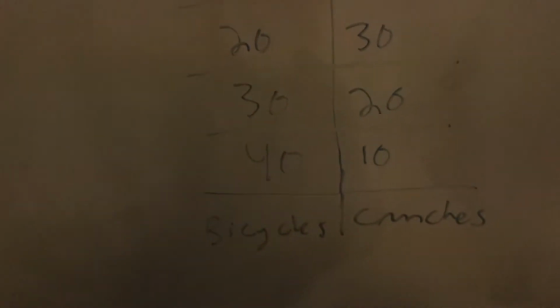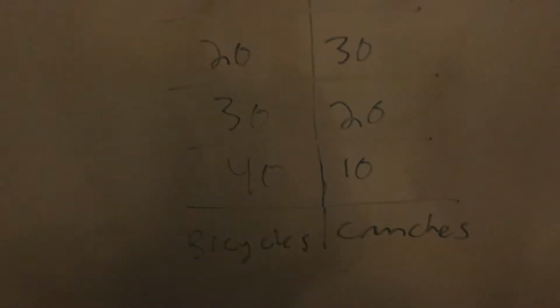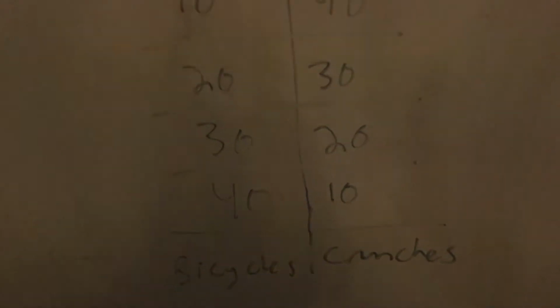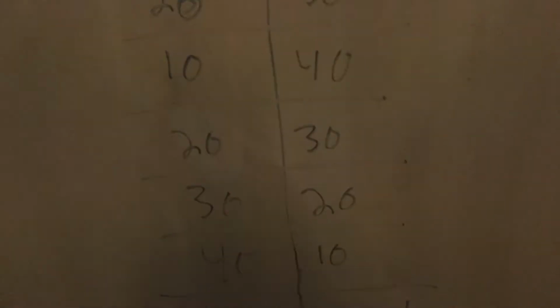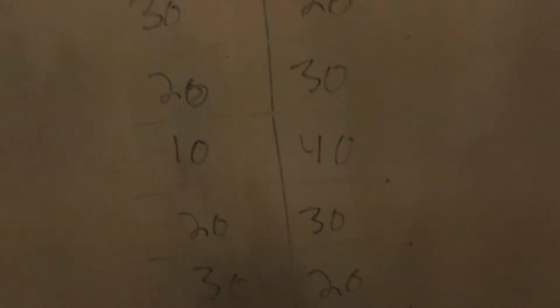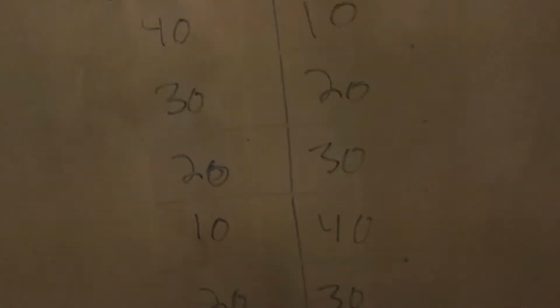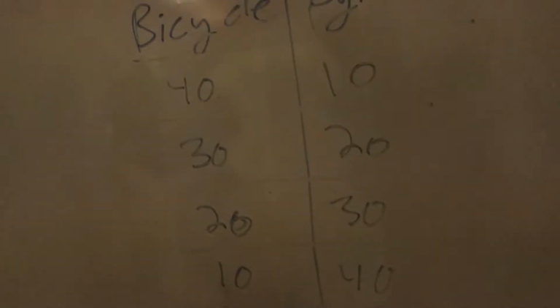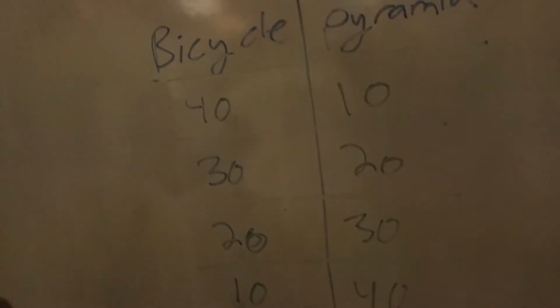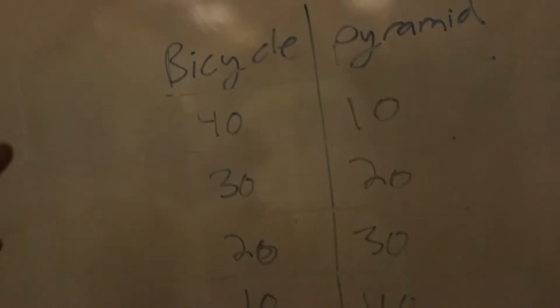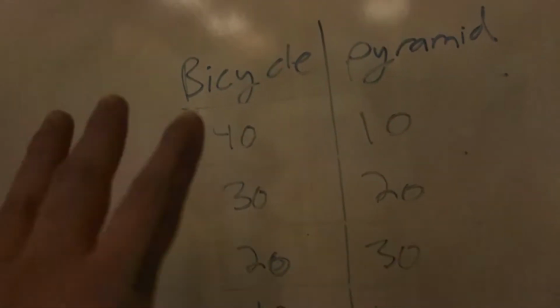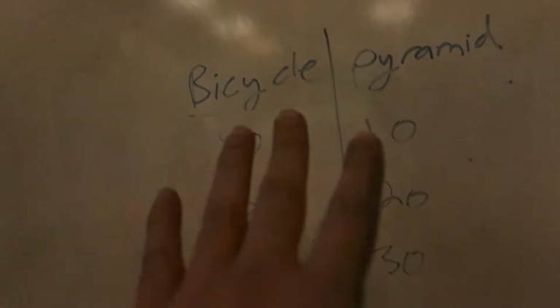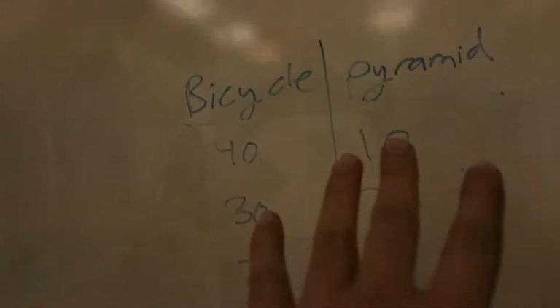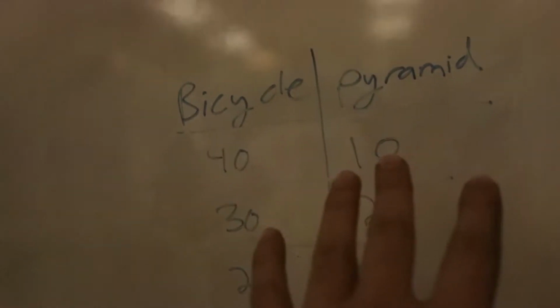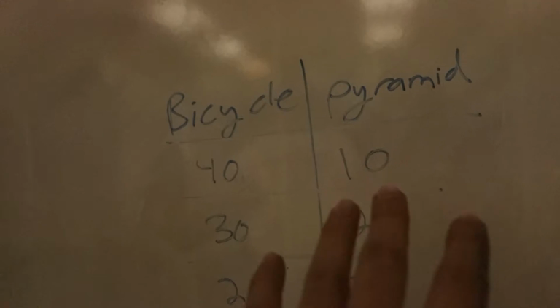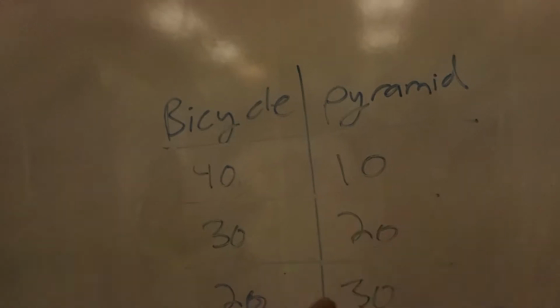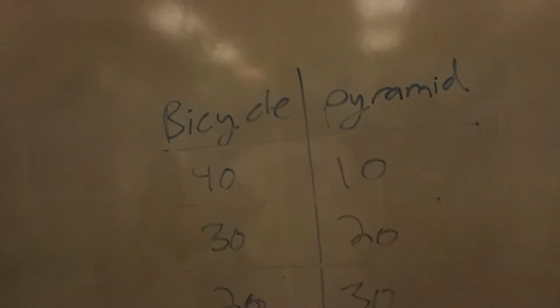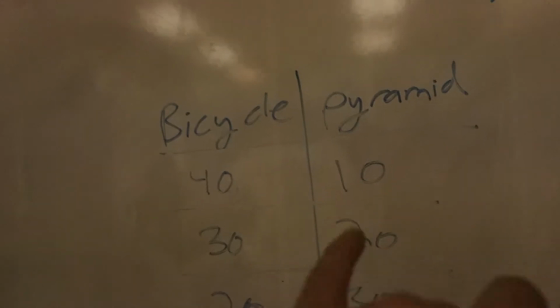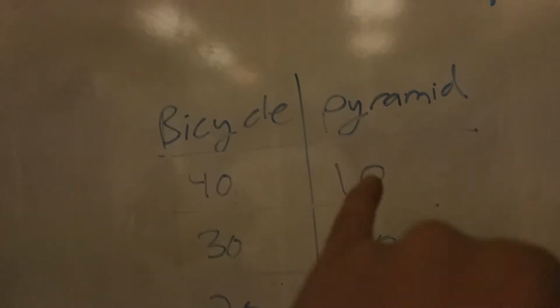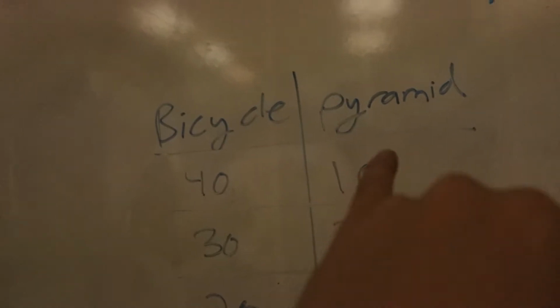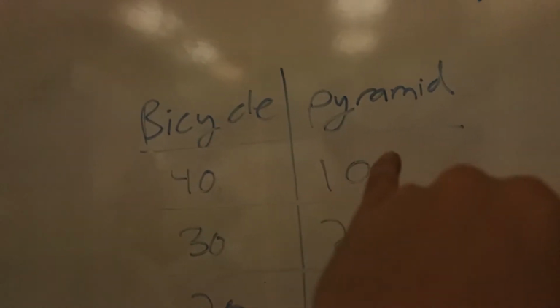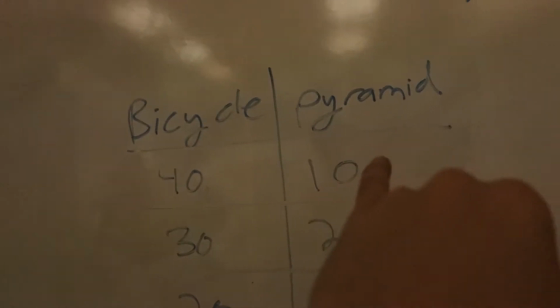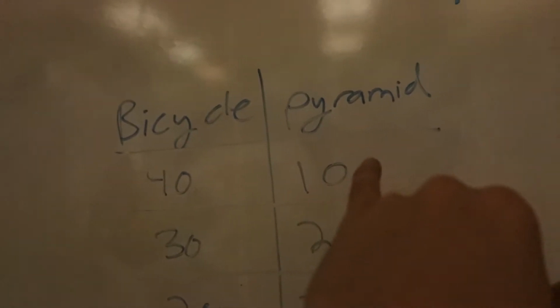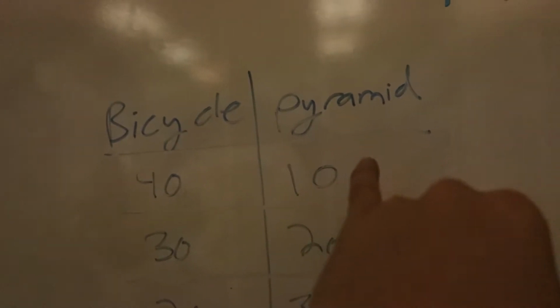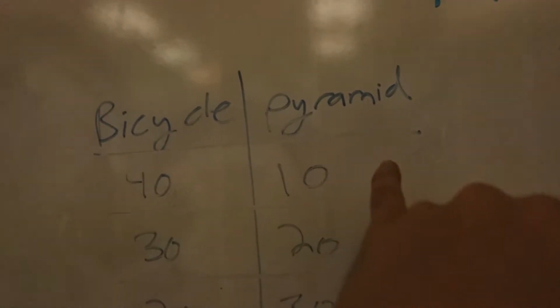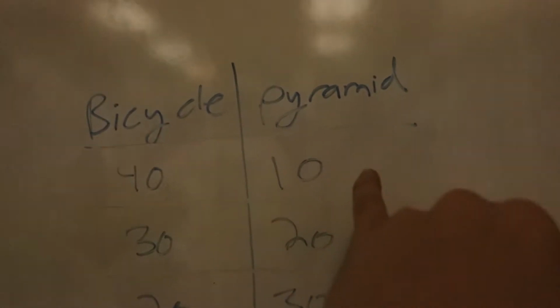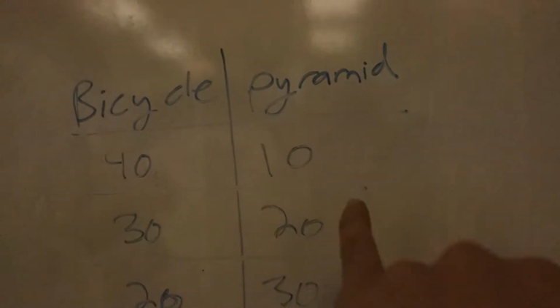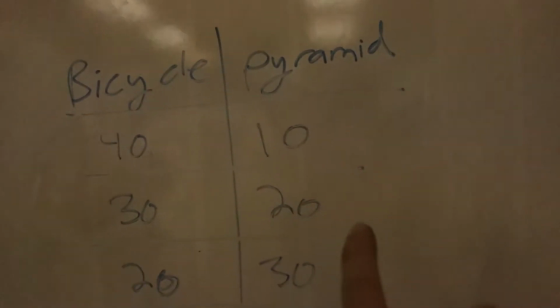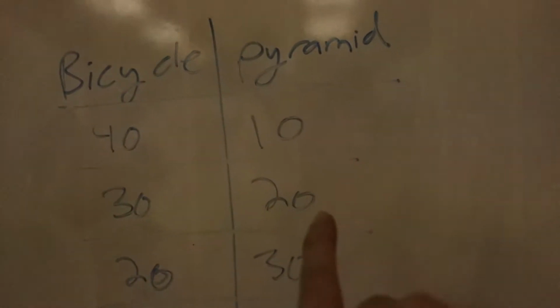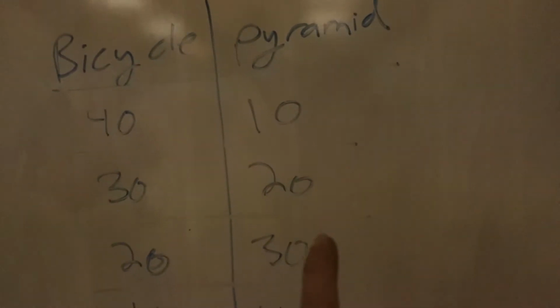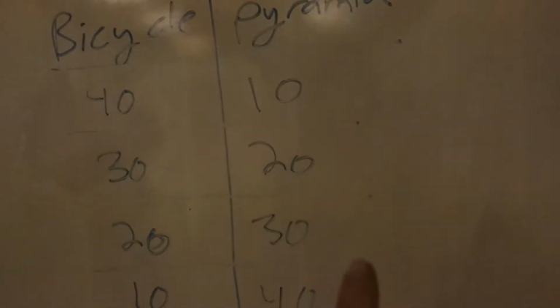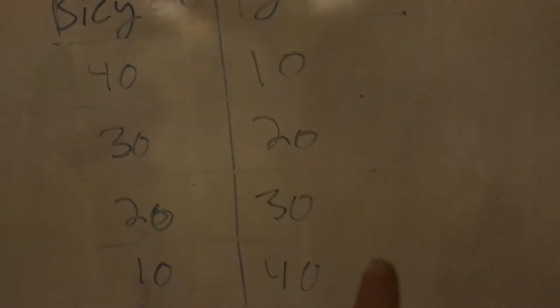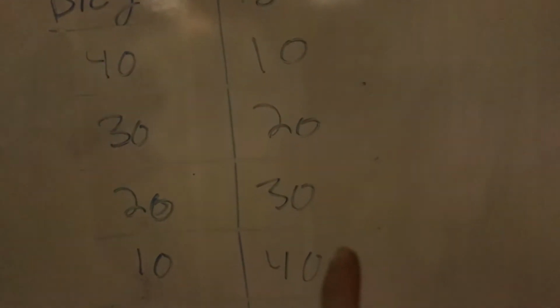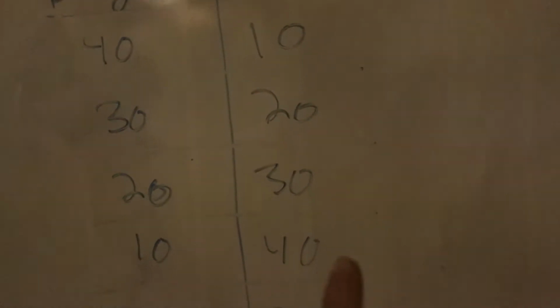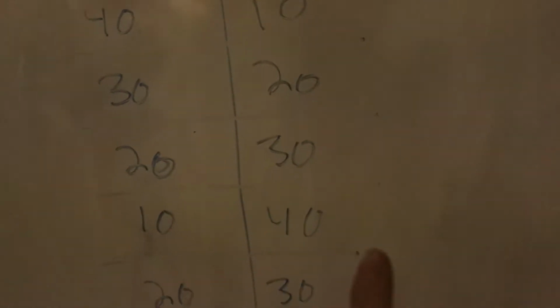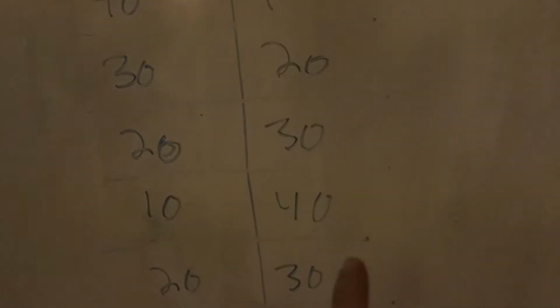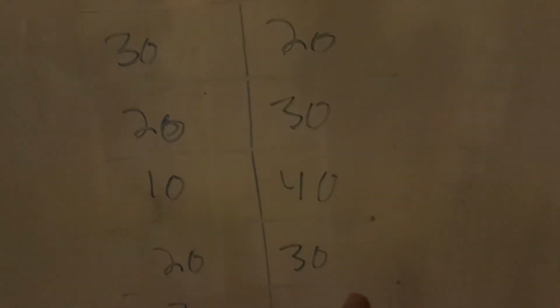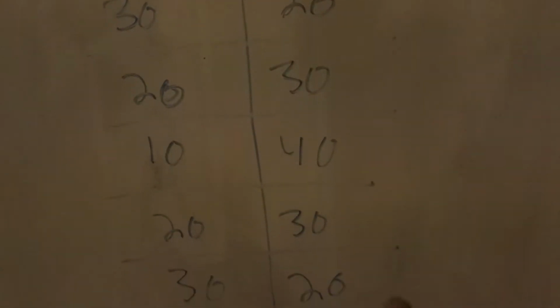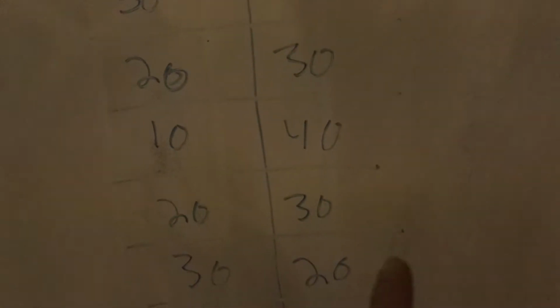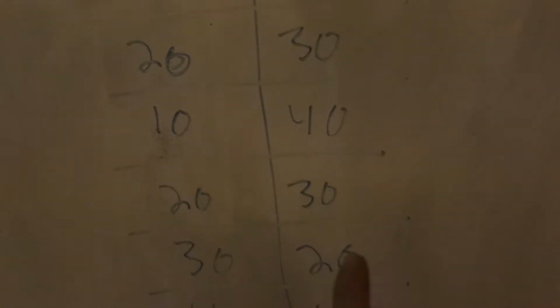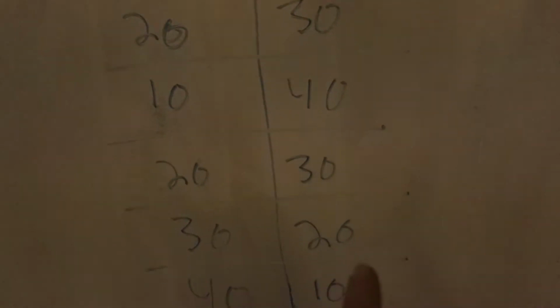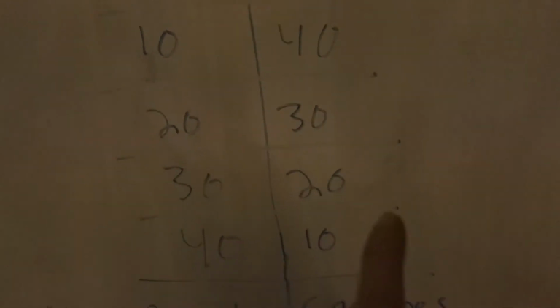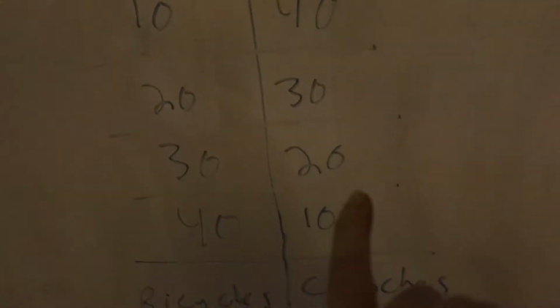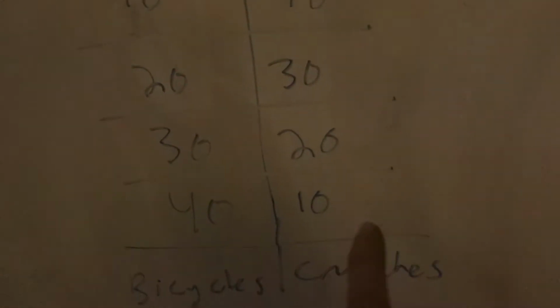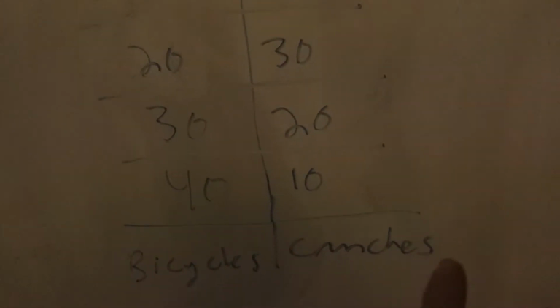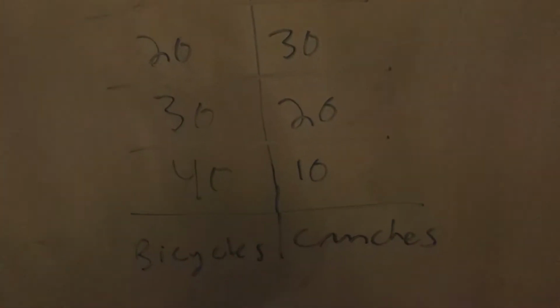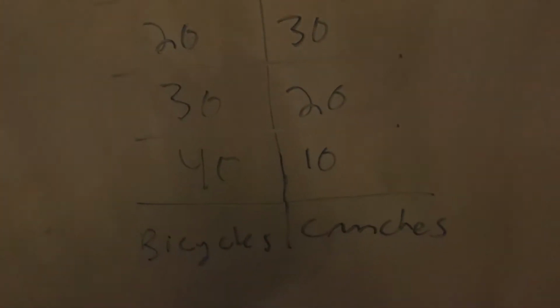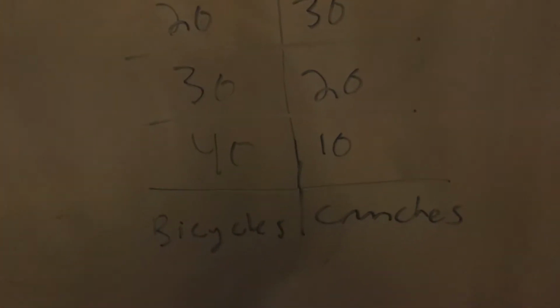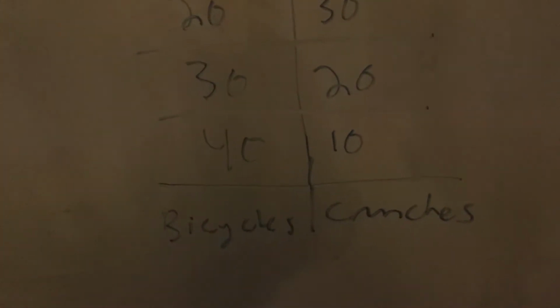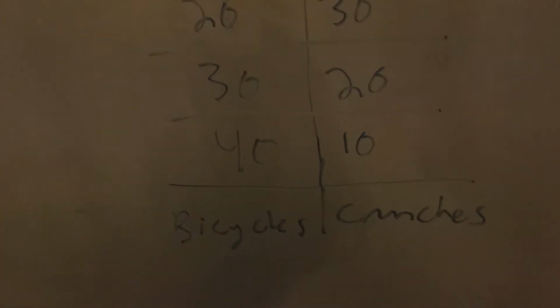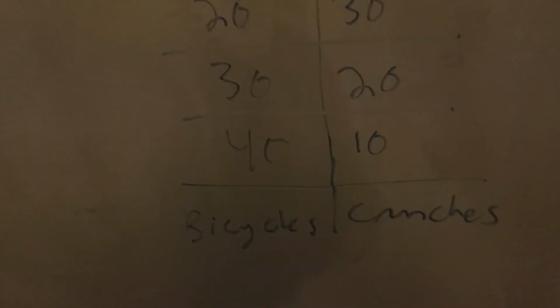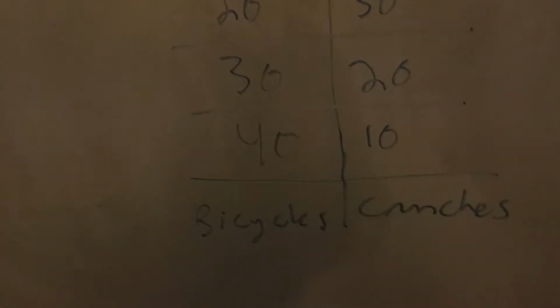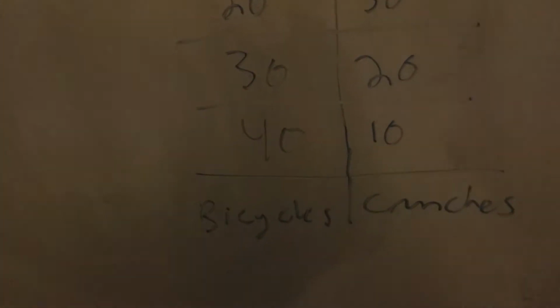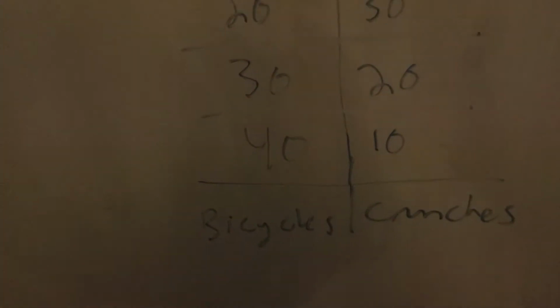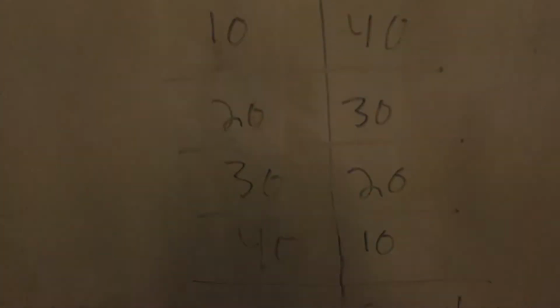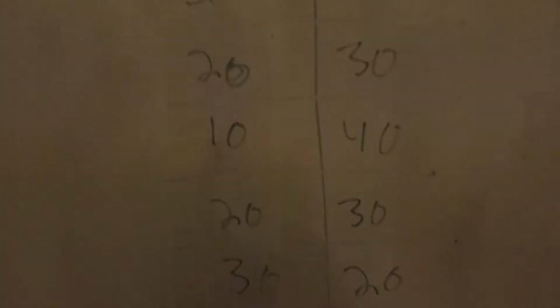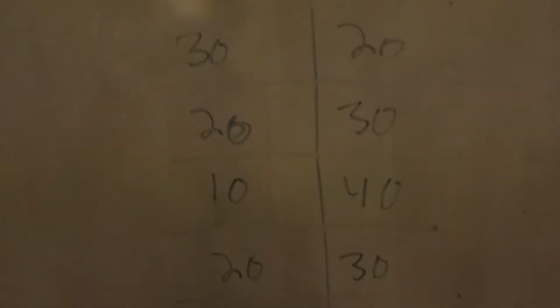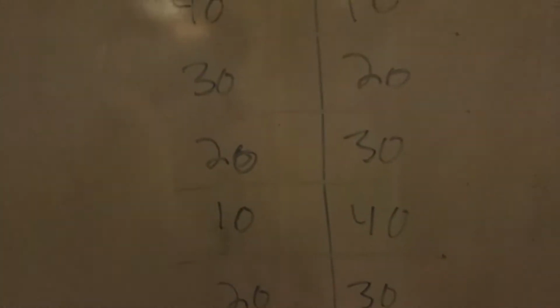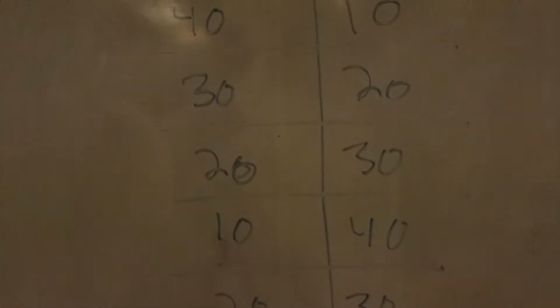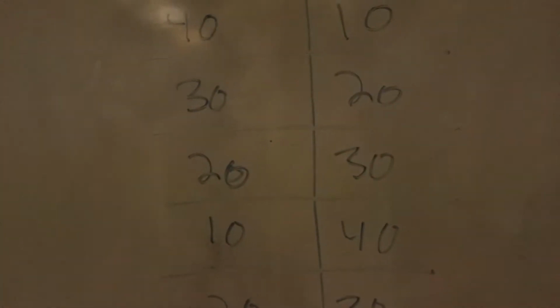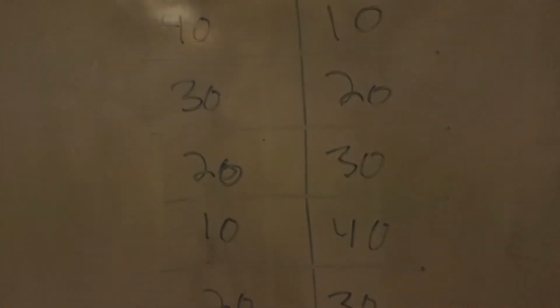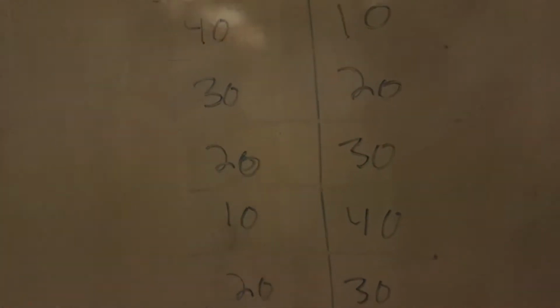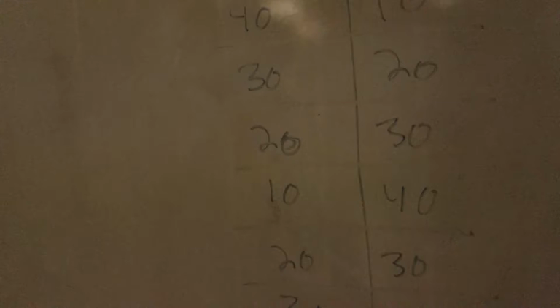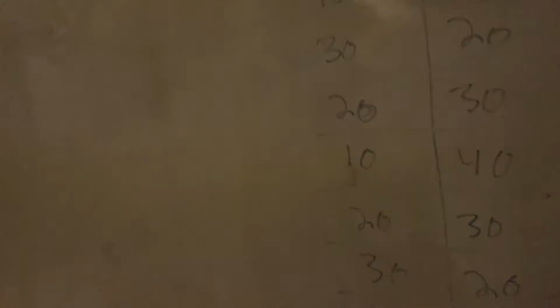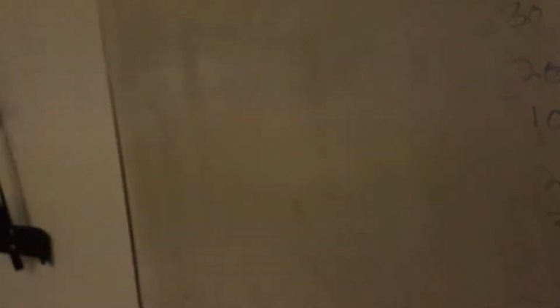The superset crunches are going 10, 20, 30, 40, 30, 20, 10. So let's get going. Make sure you guys try this out and let me know how your abs feel the next morning.